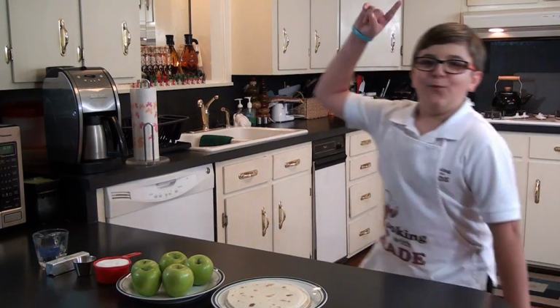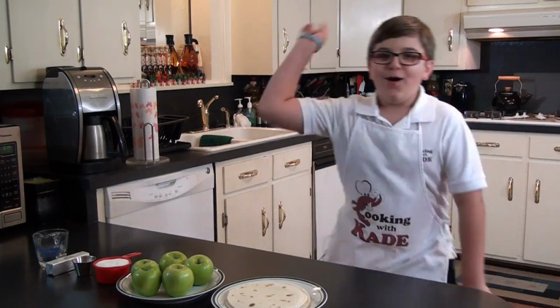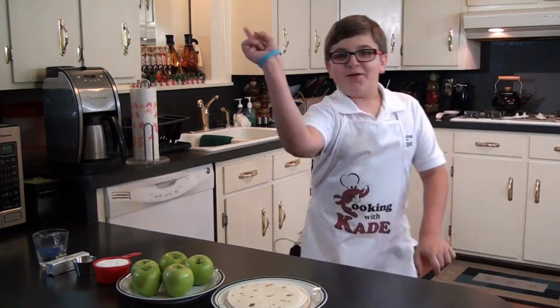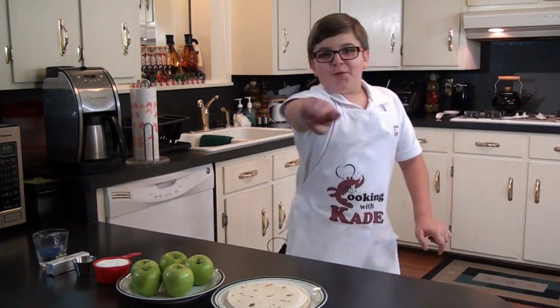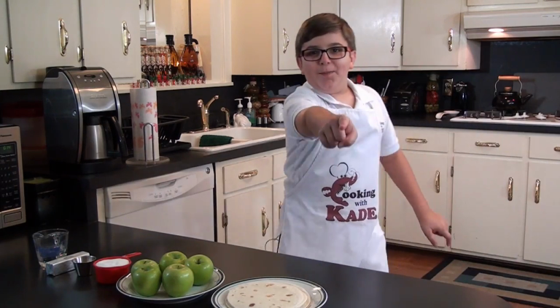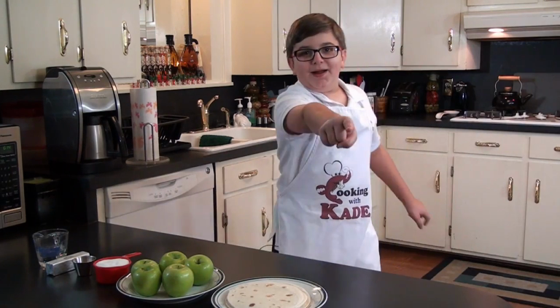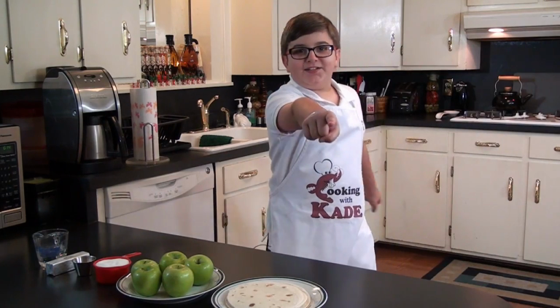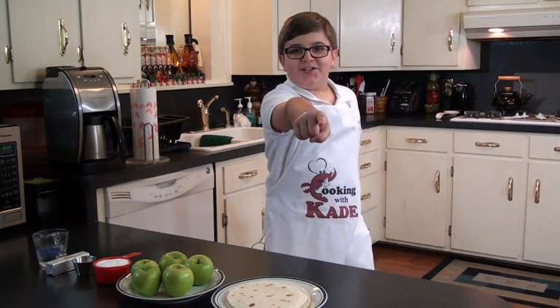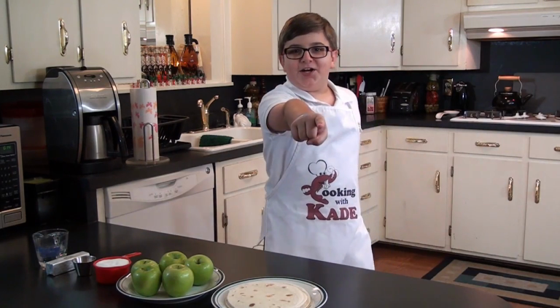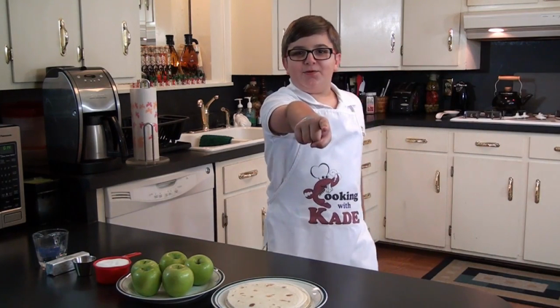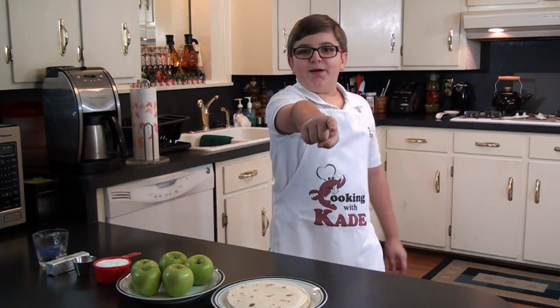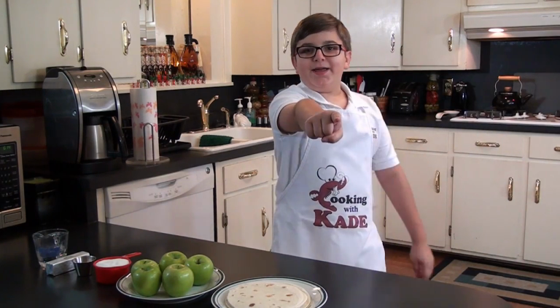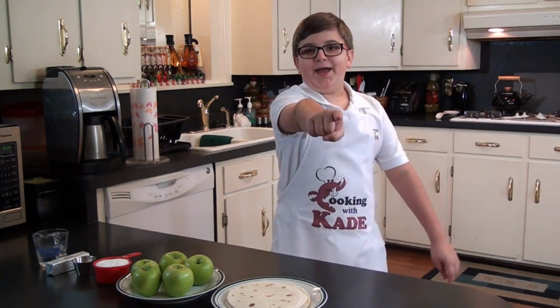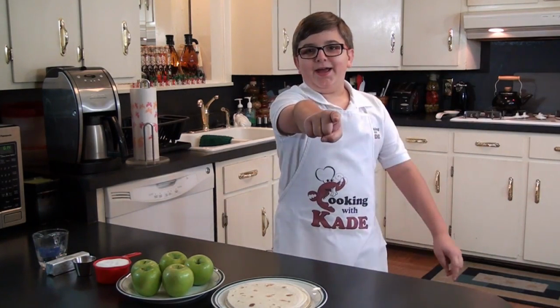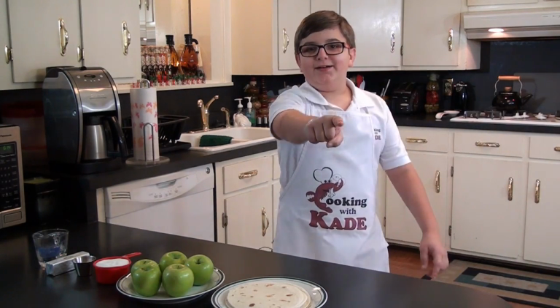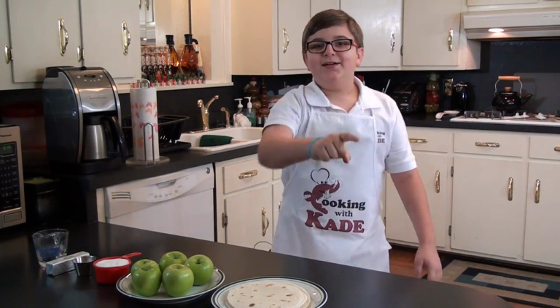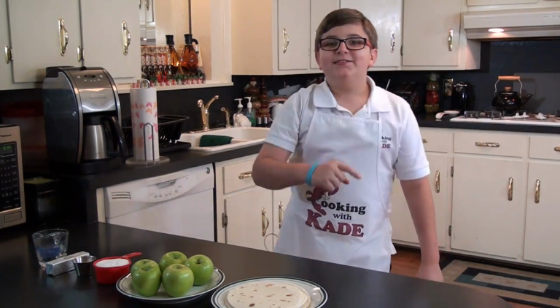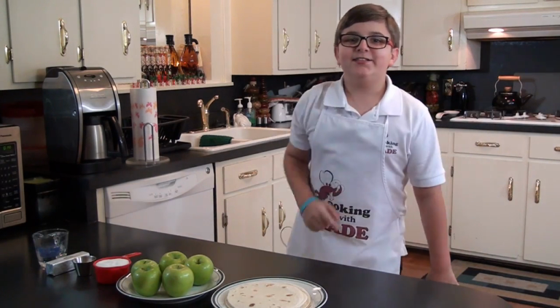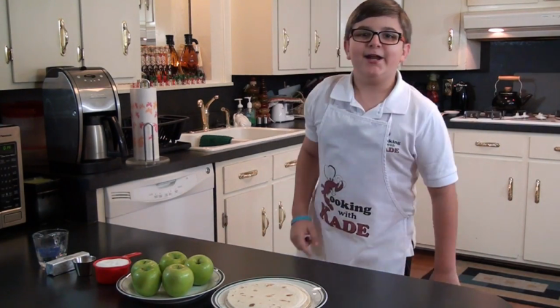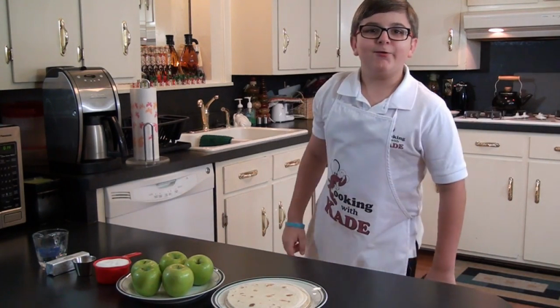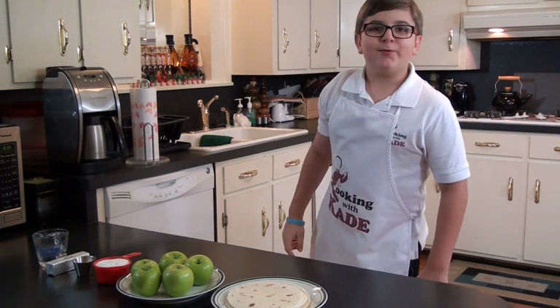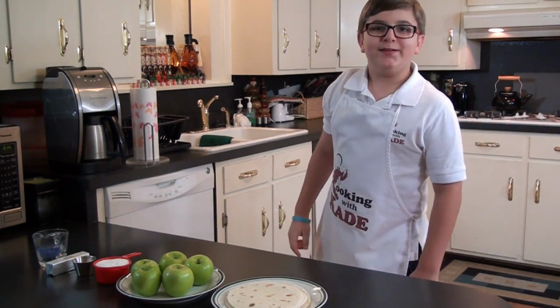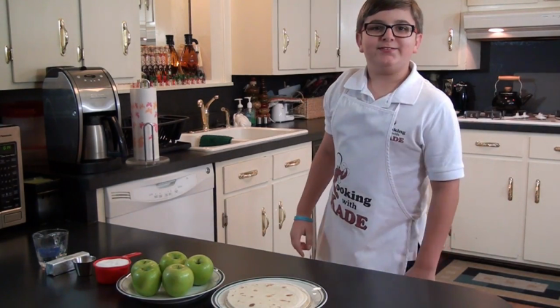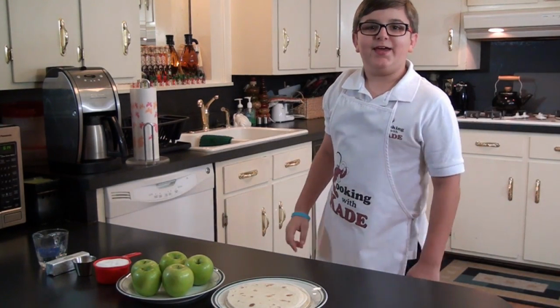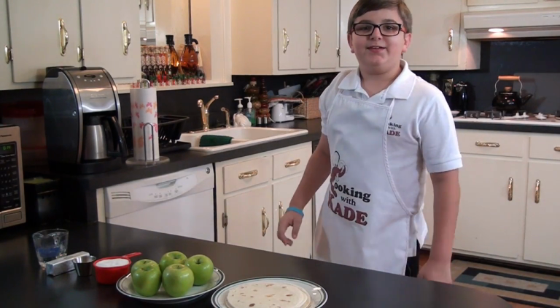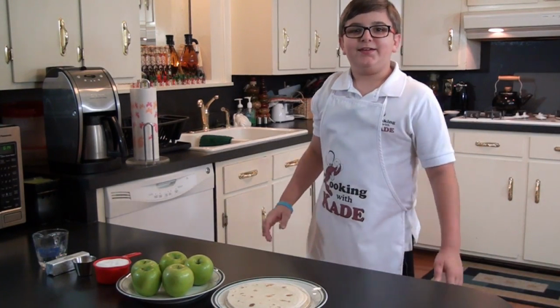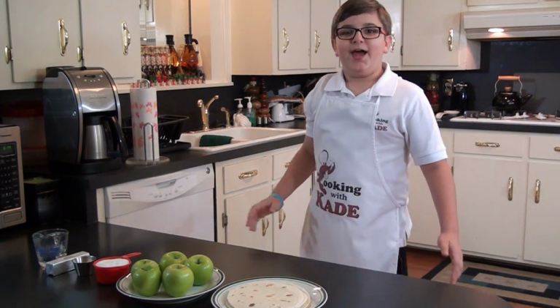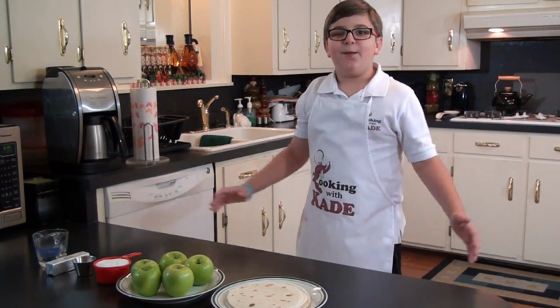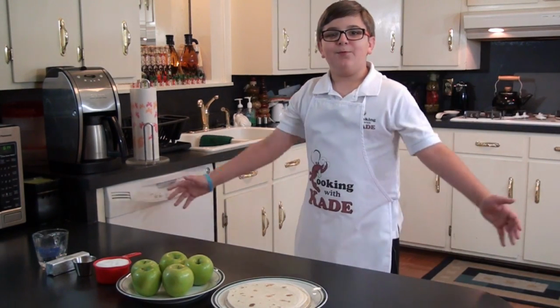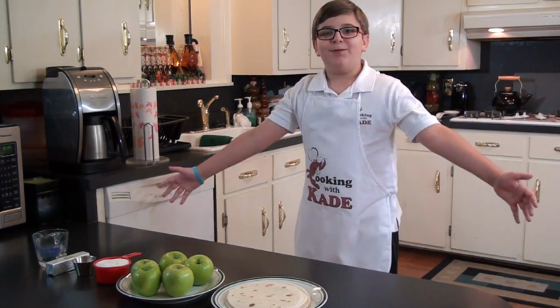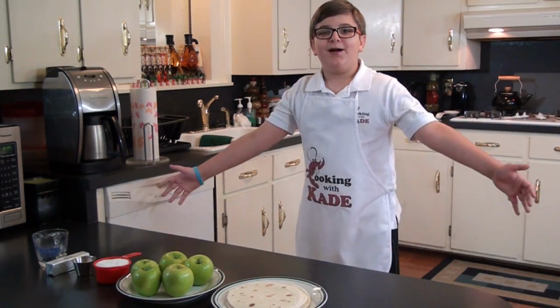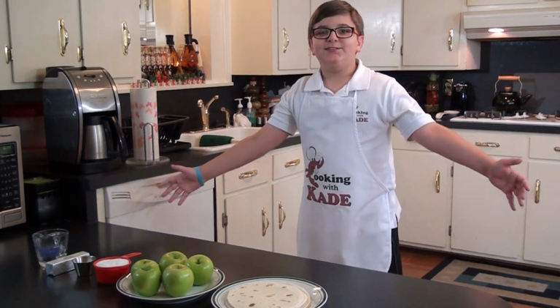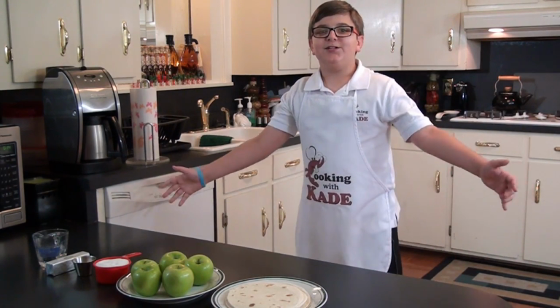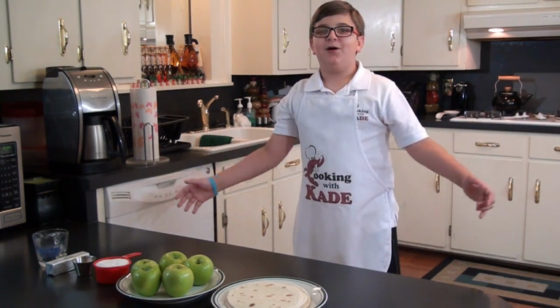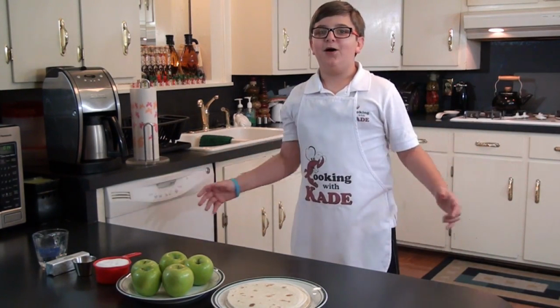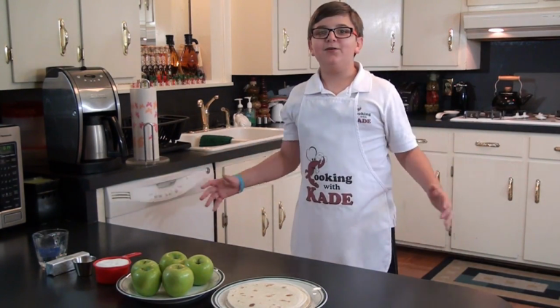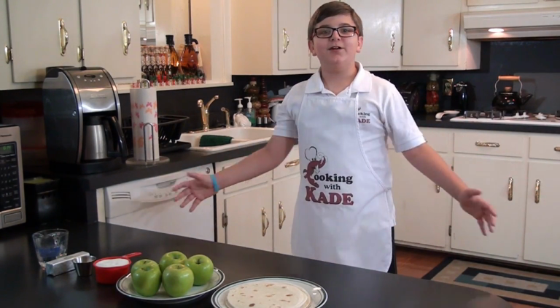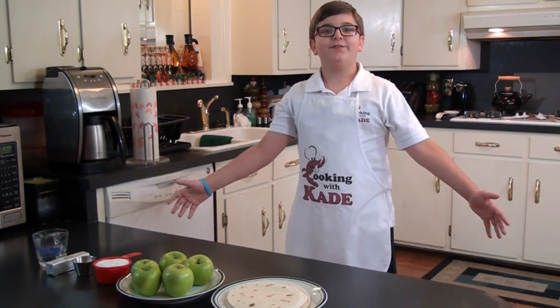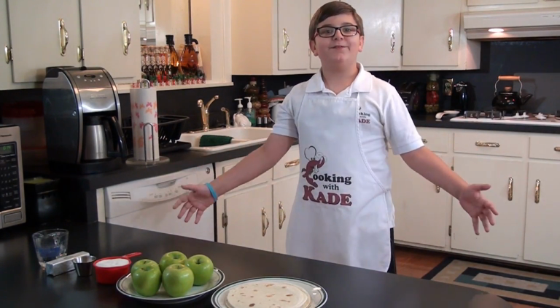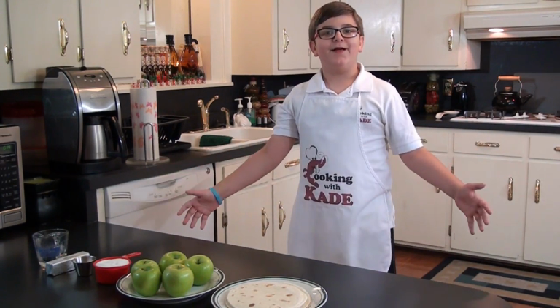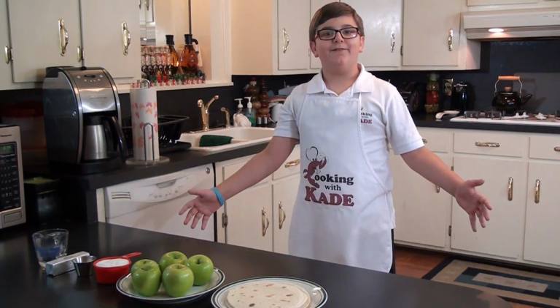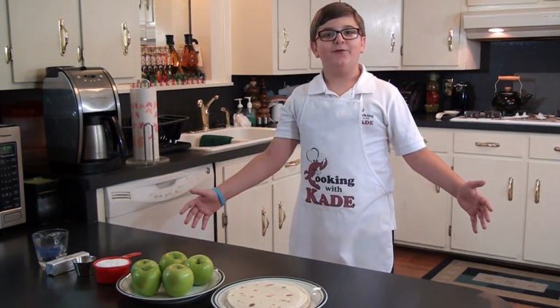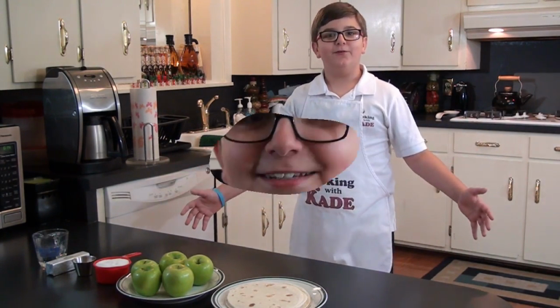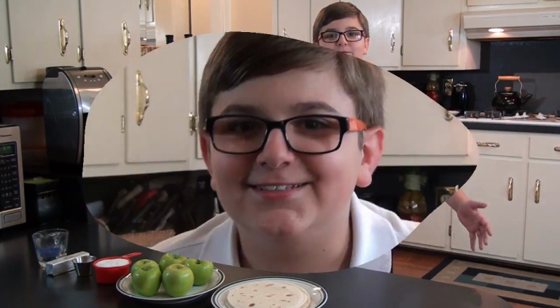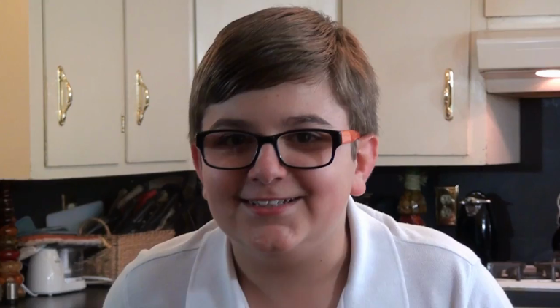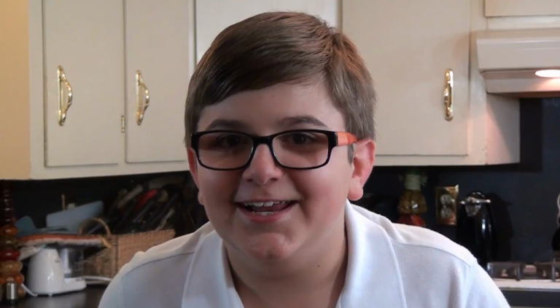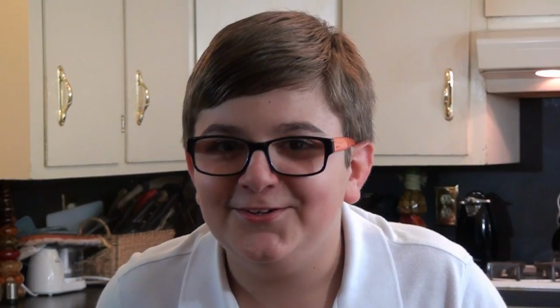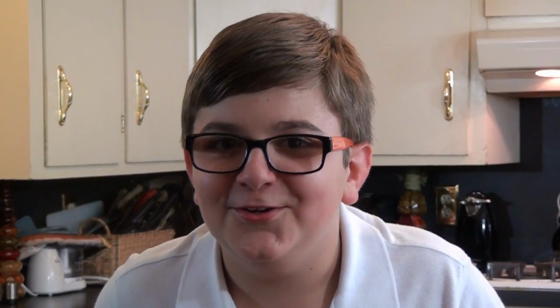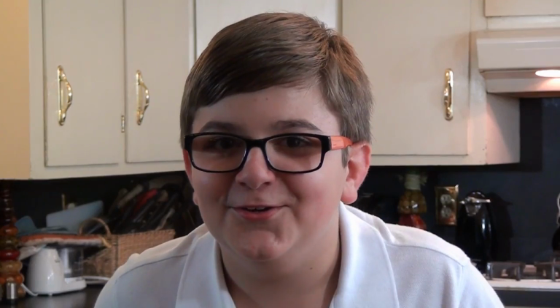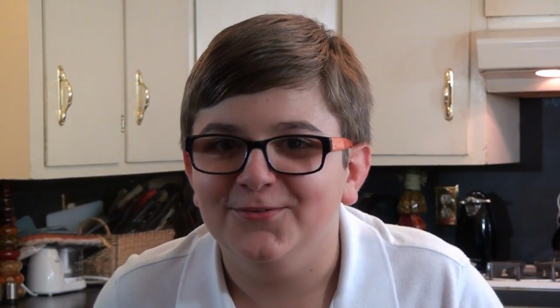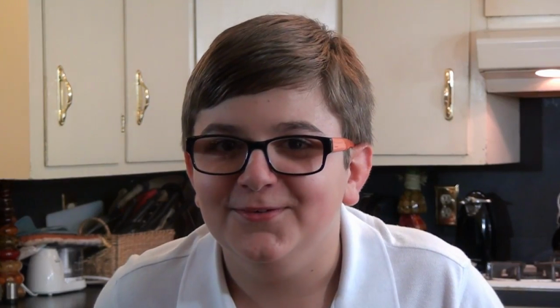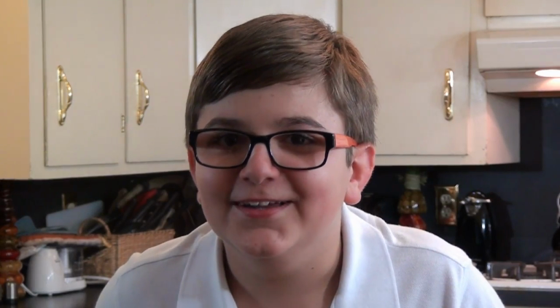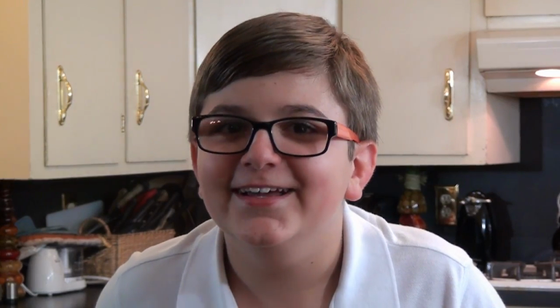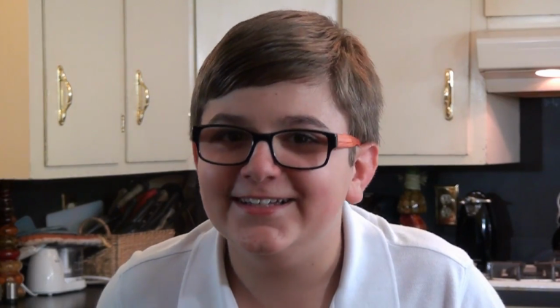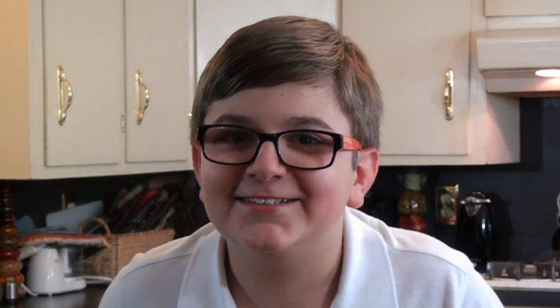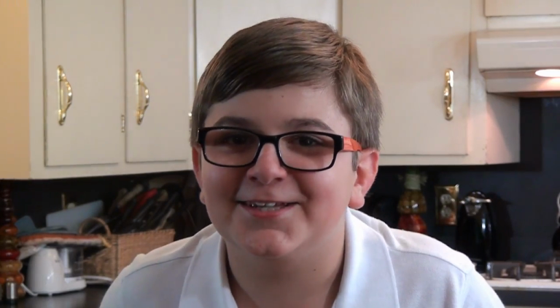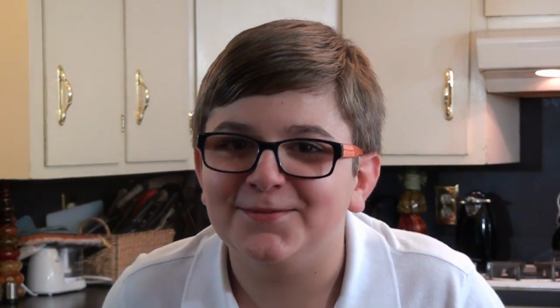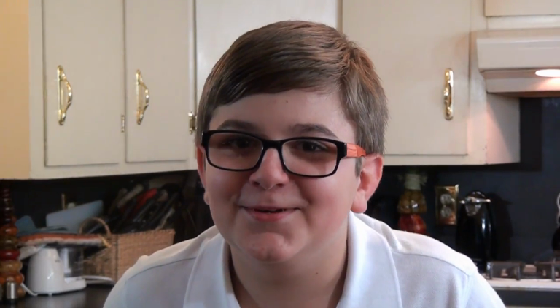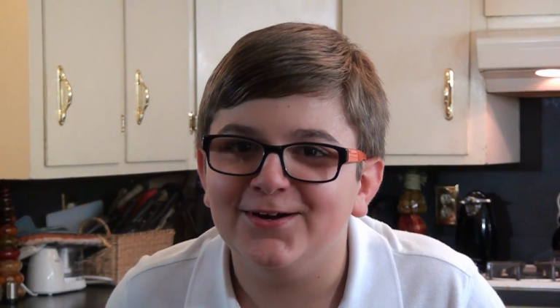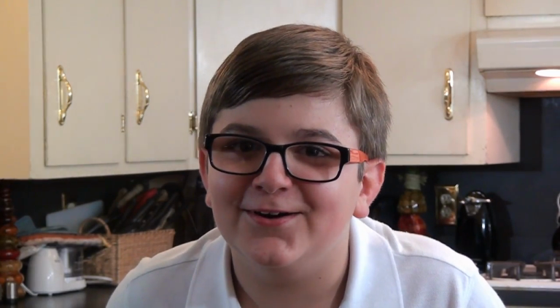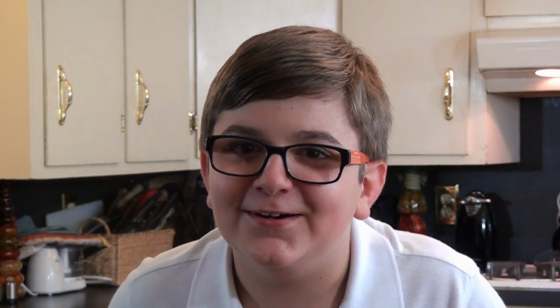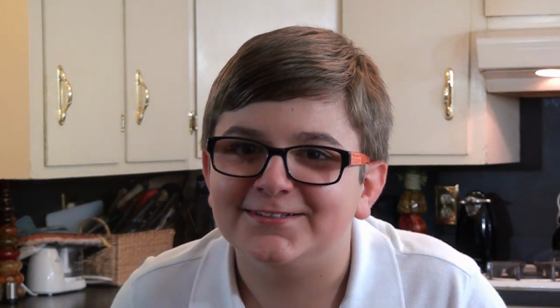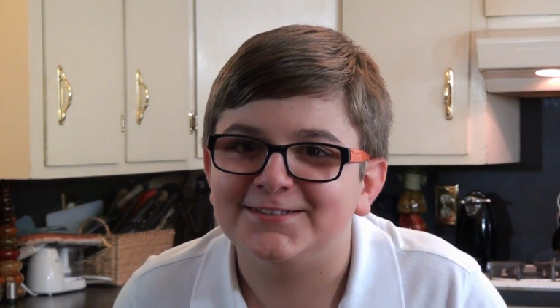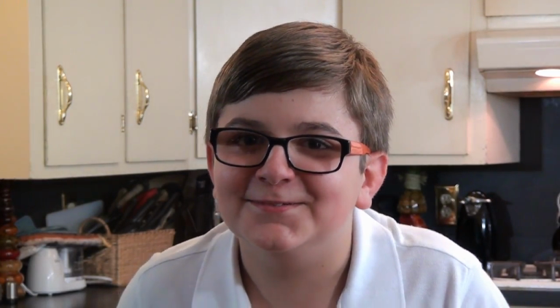Welcome back to Cooking with Cade. Today we're going to be taking apple pie to a whole other level. Stay tuned, it's going to be awesome.